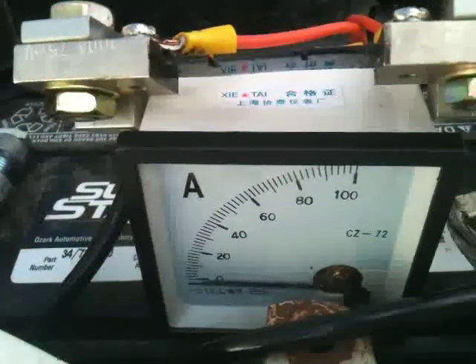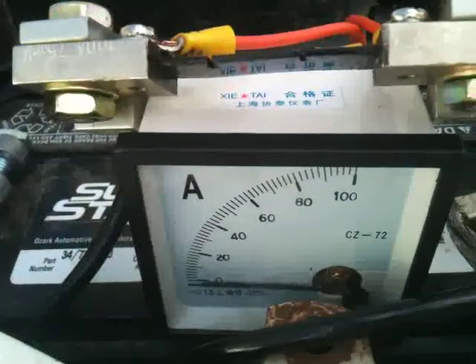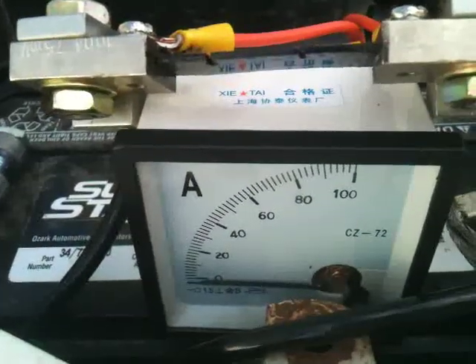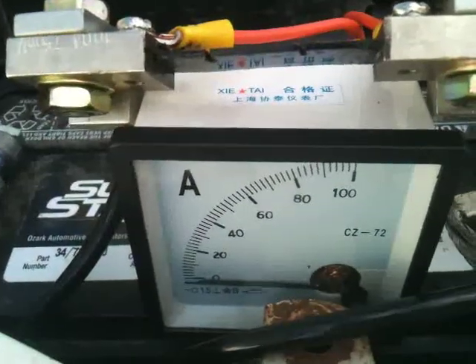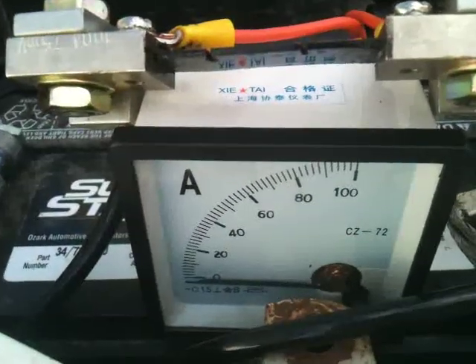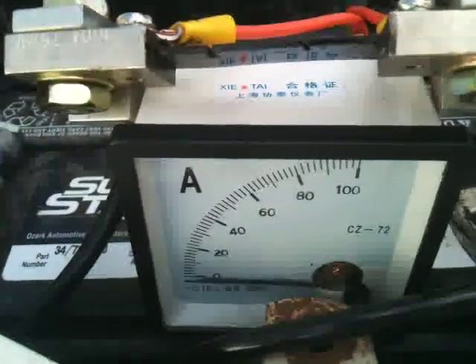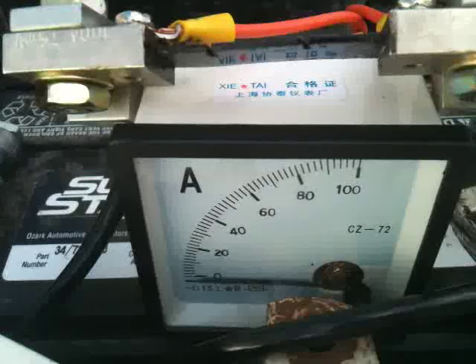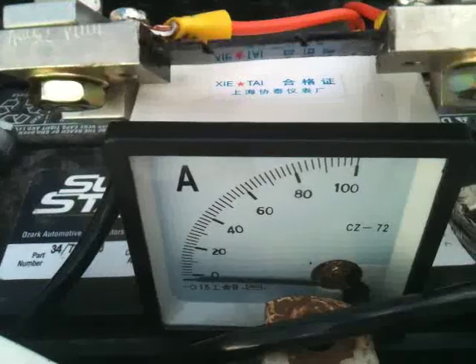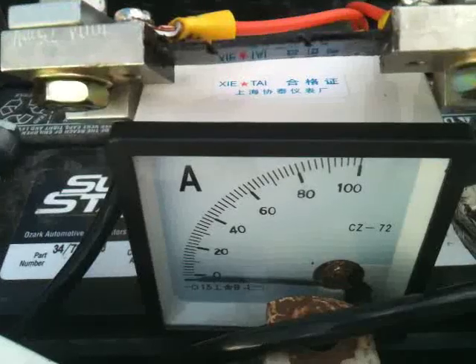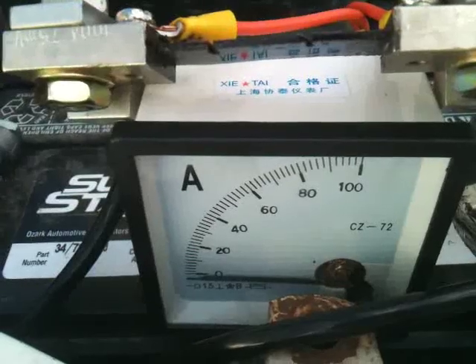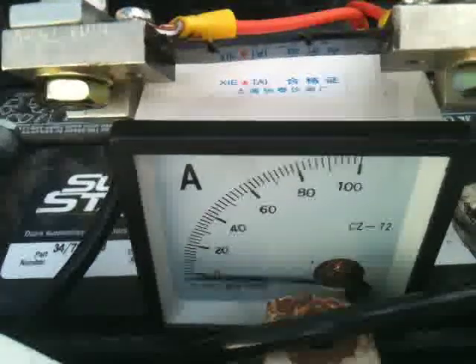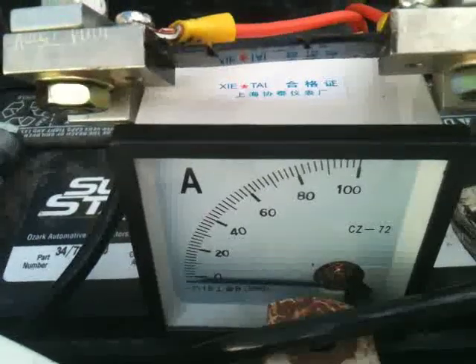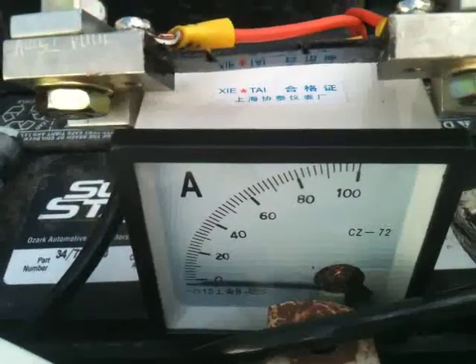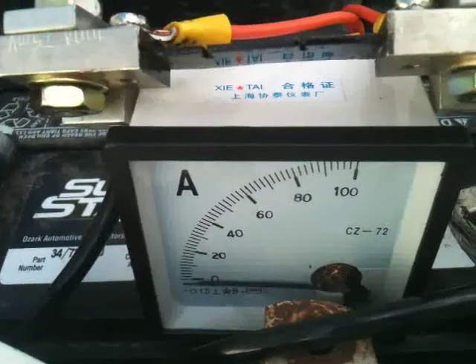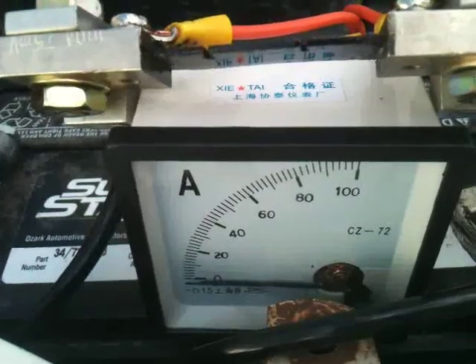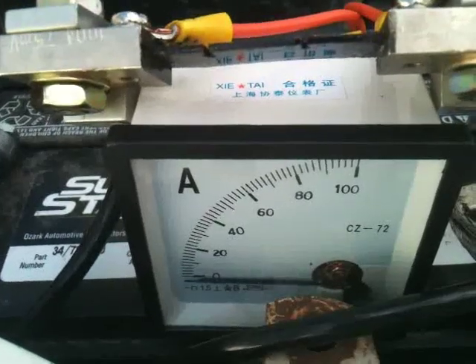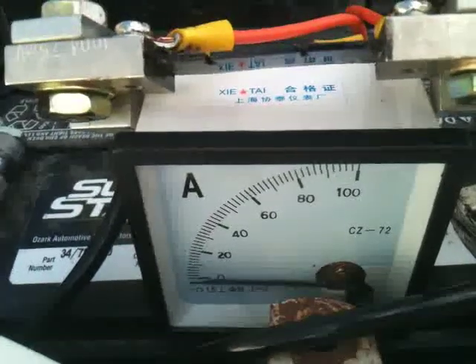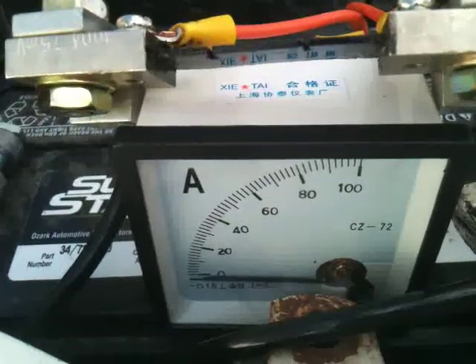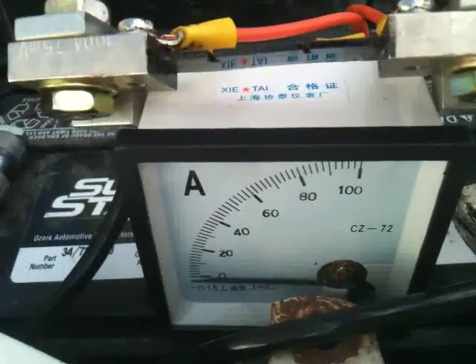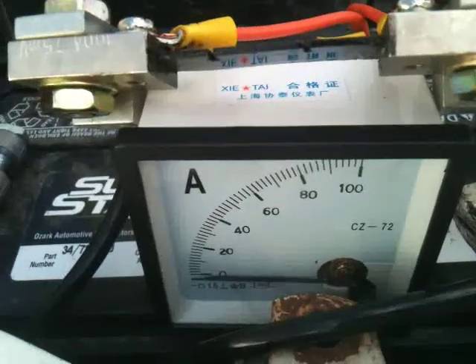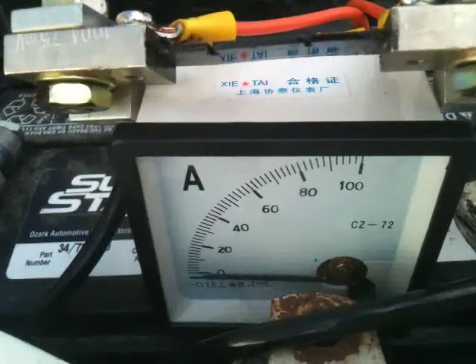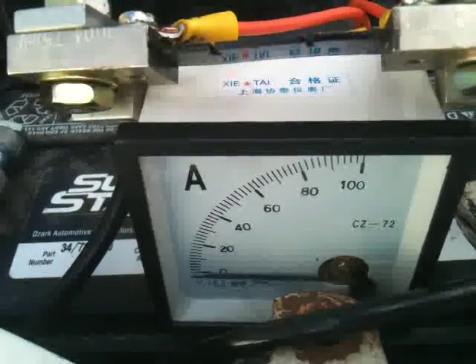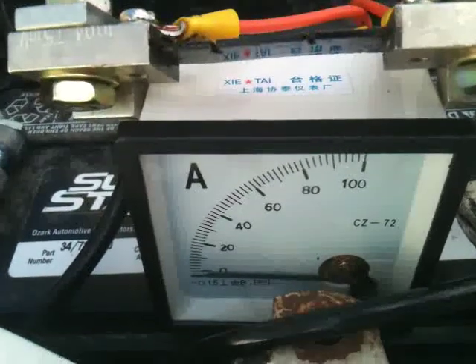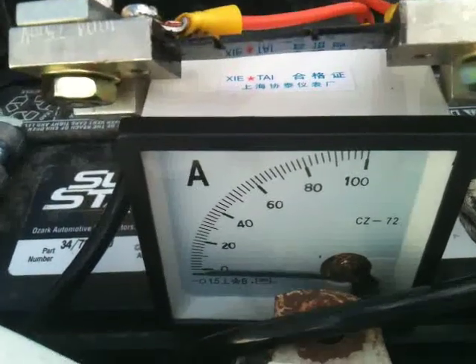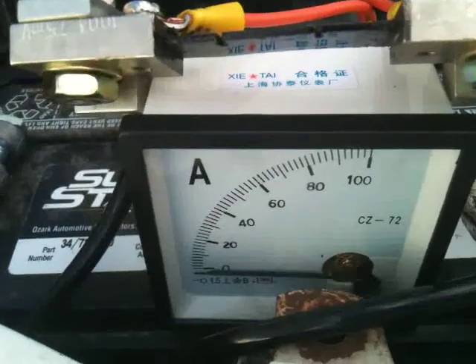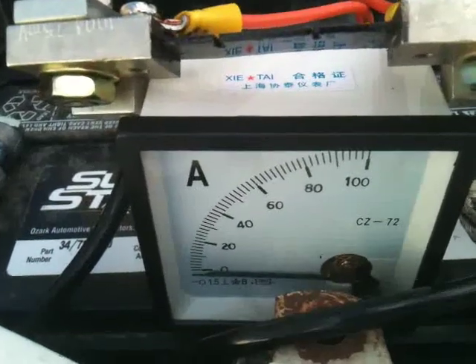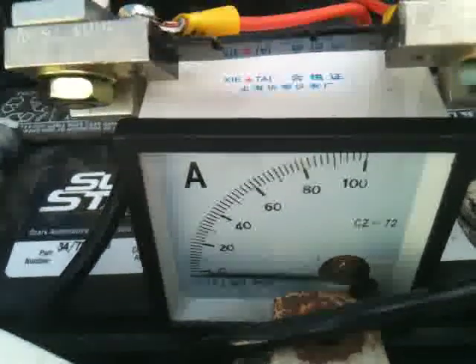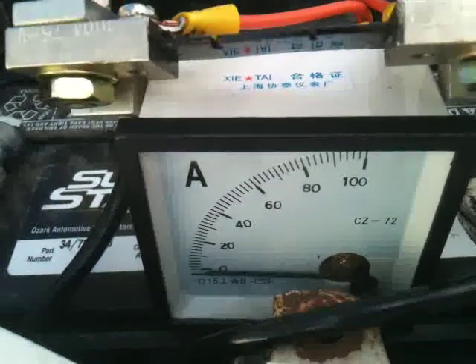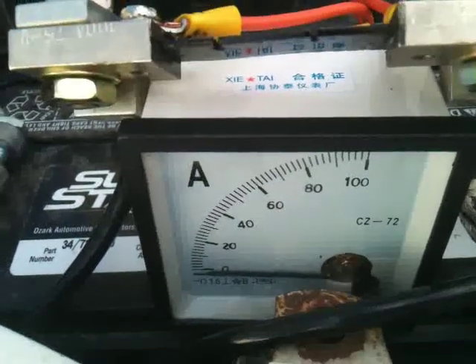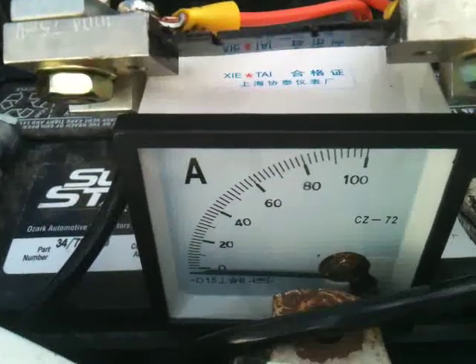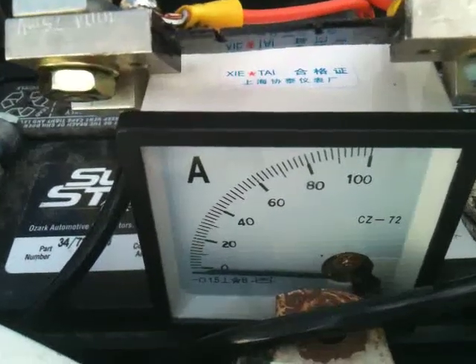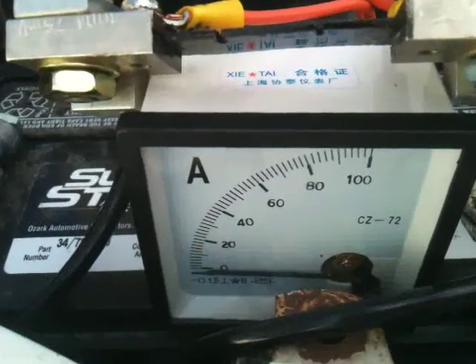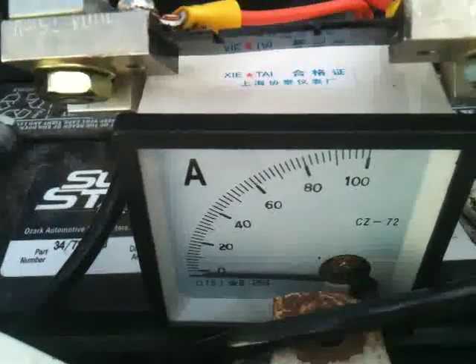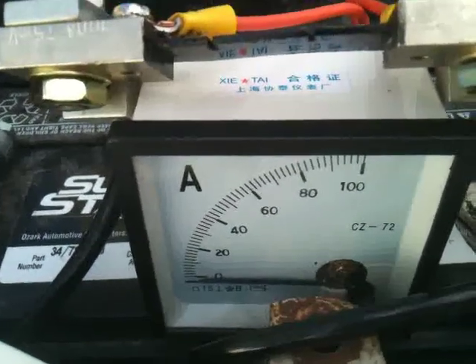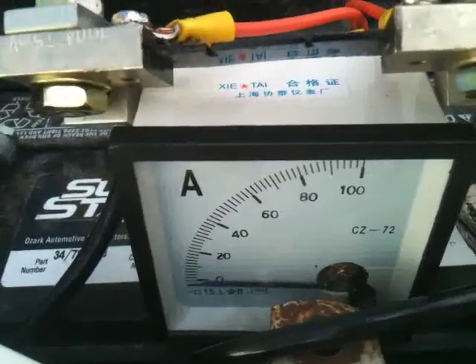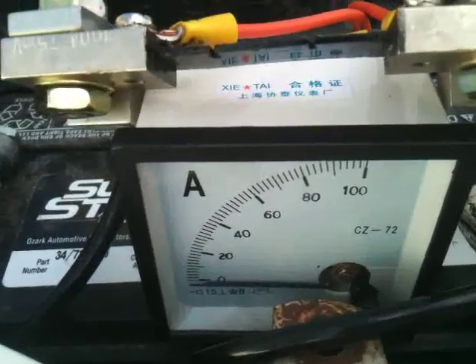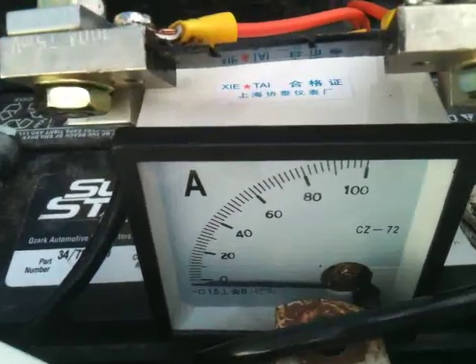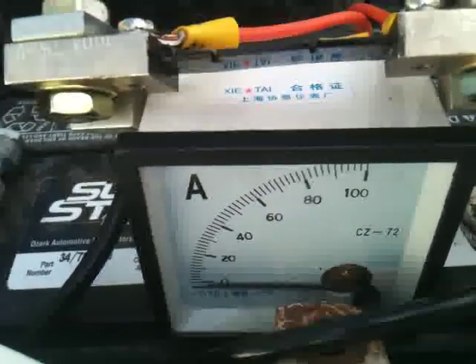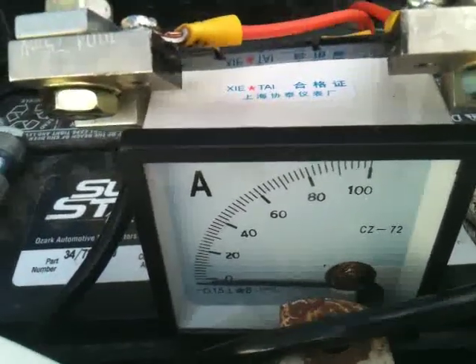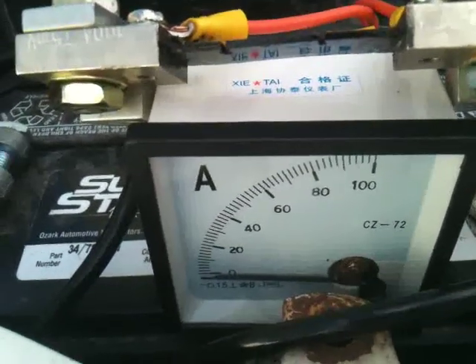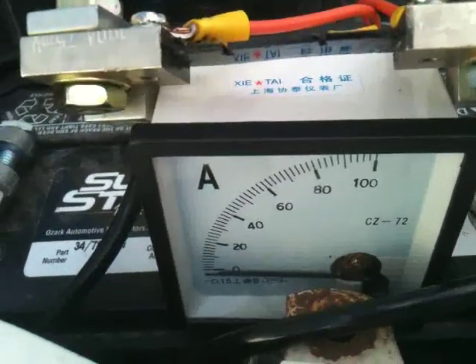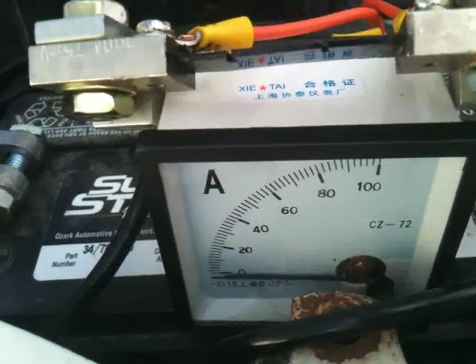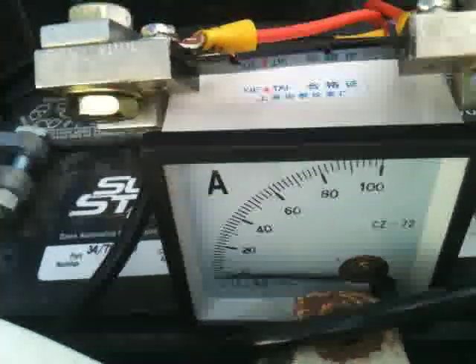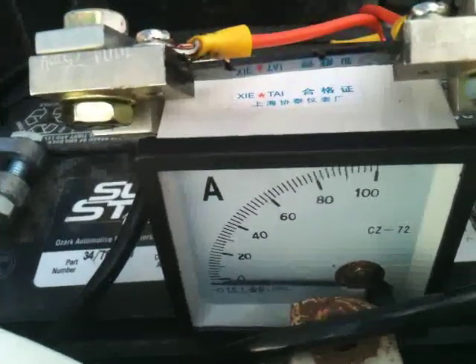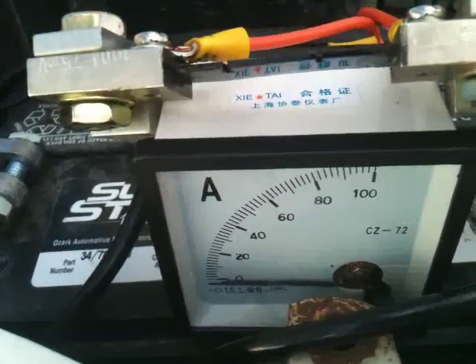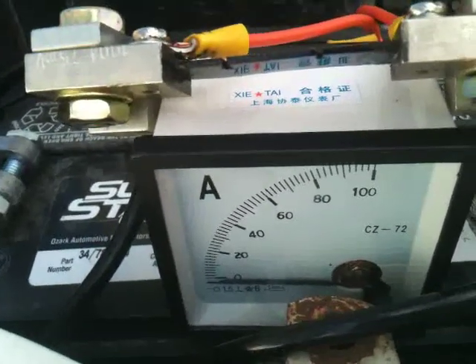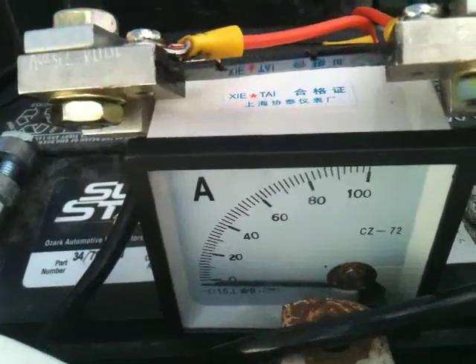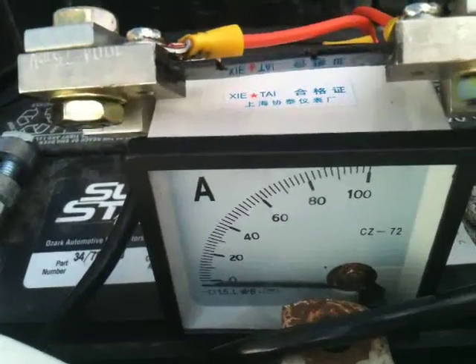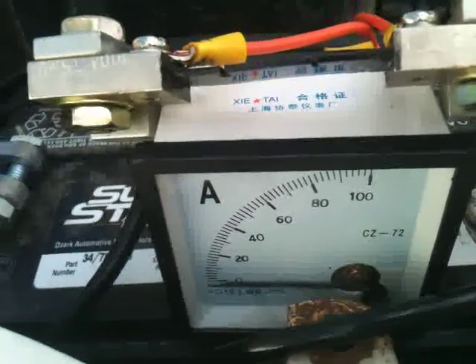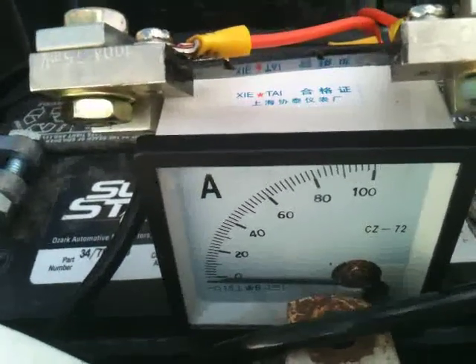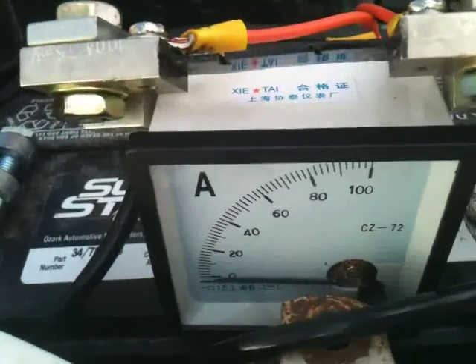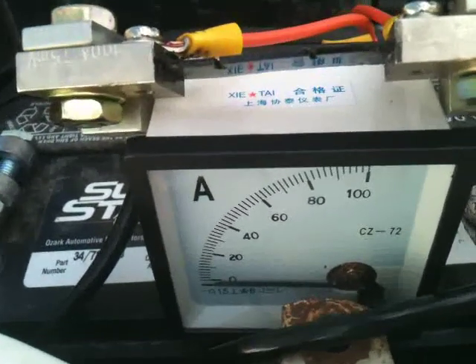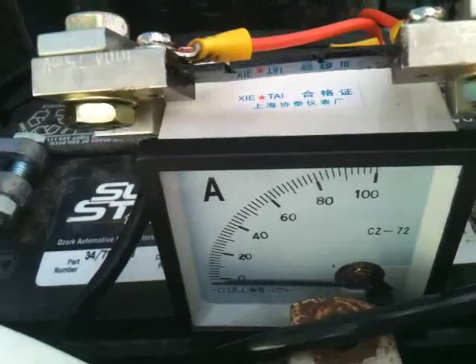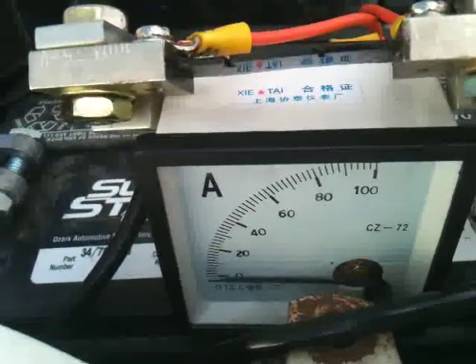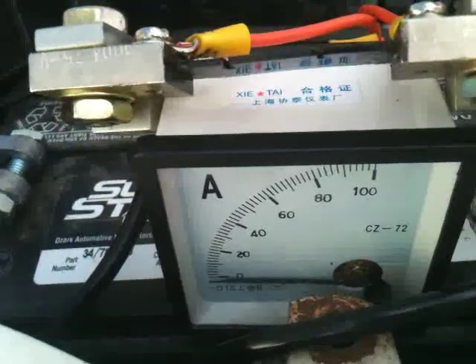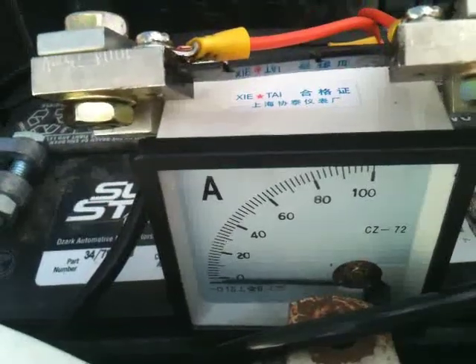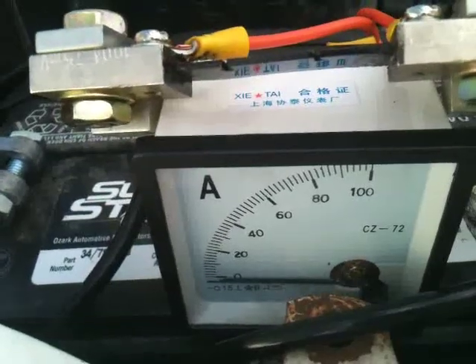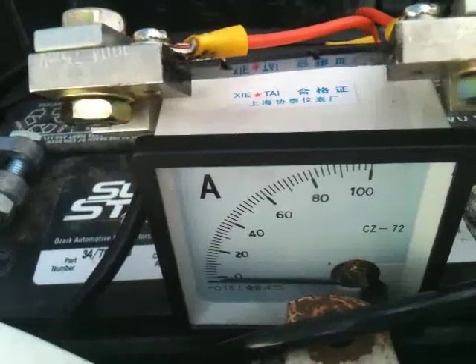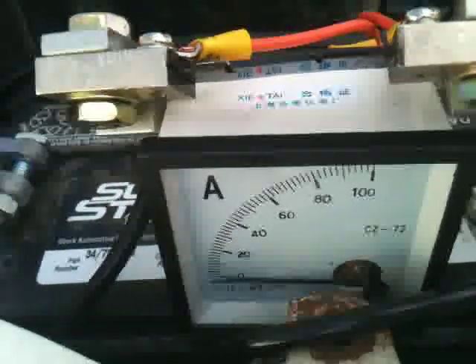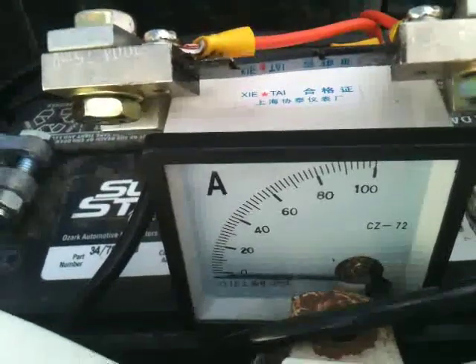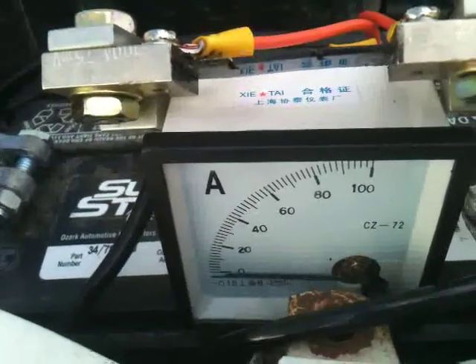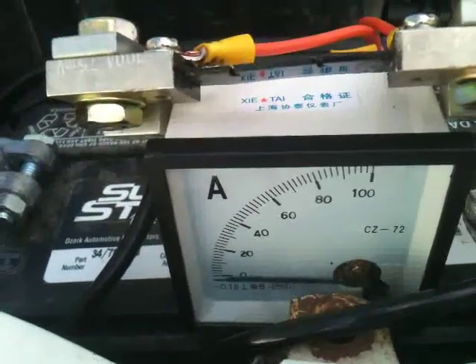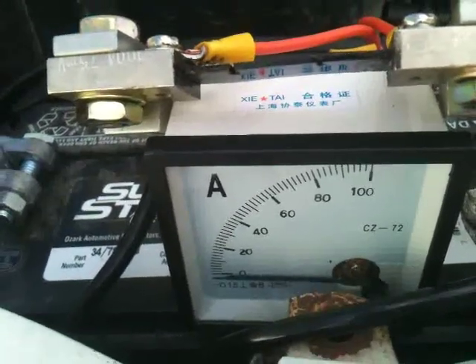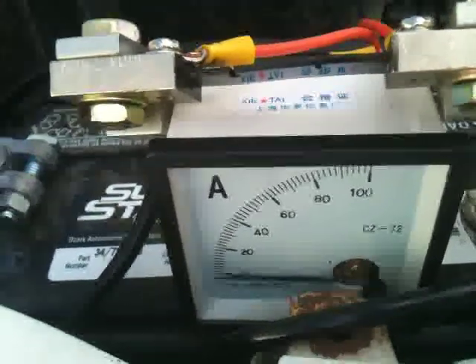So there you have it. The single speed Taurus fan from a 3.8 liter pulls just over 30 amps when running.